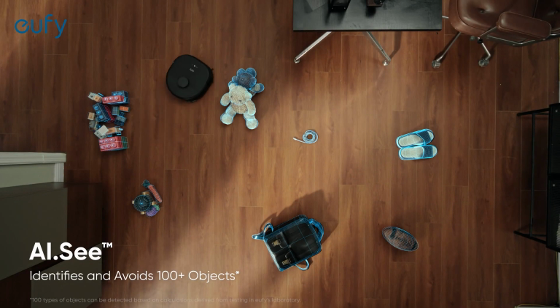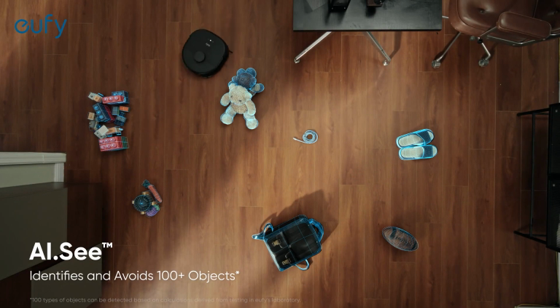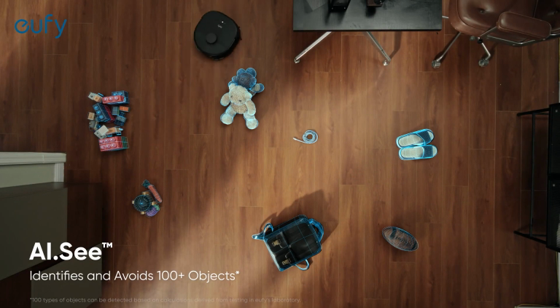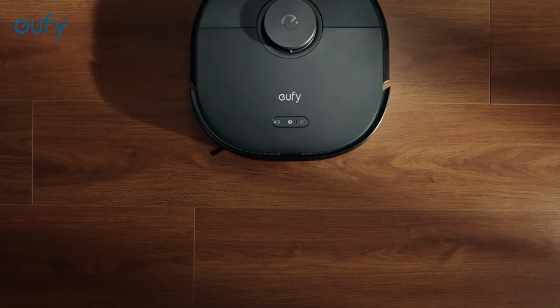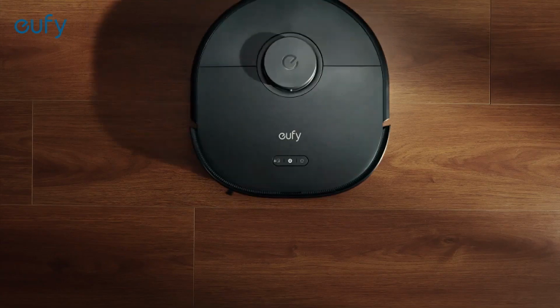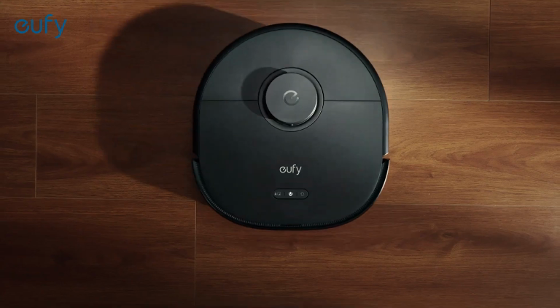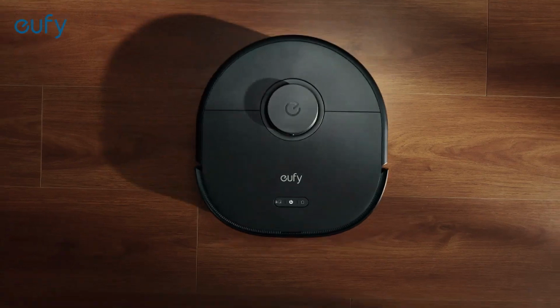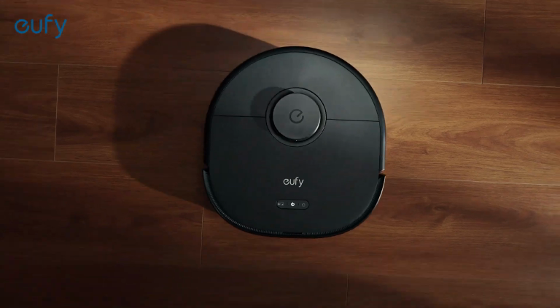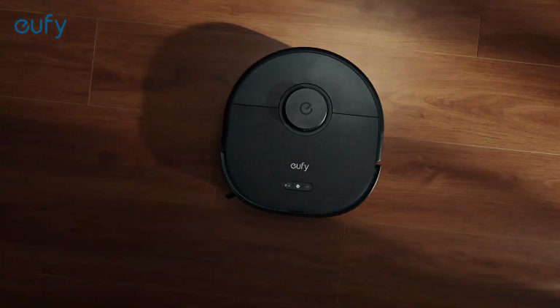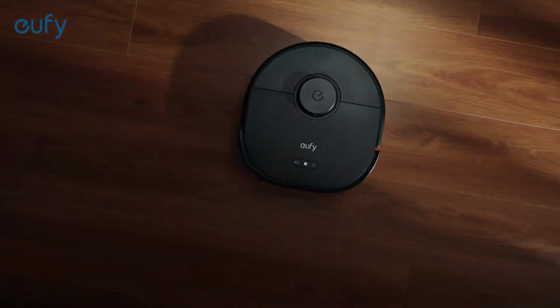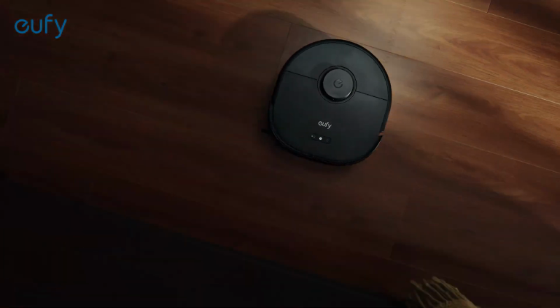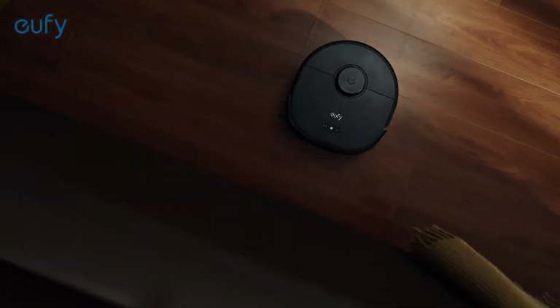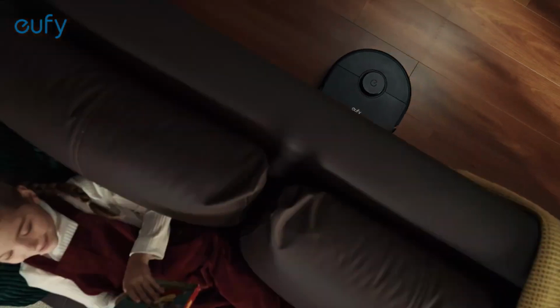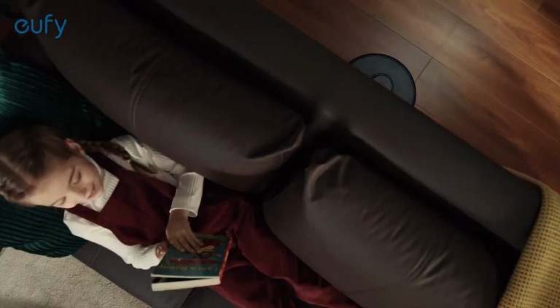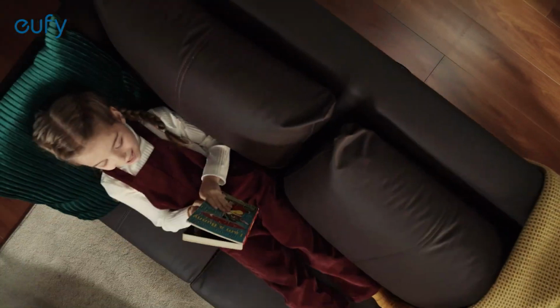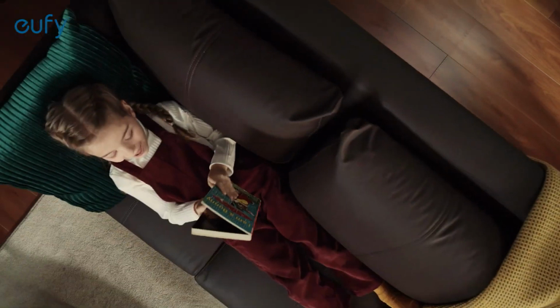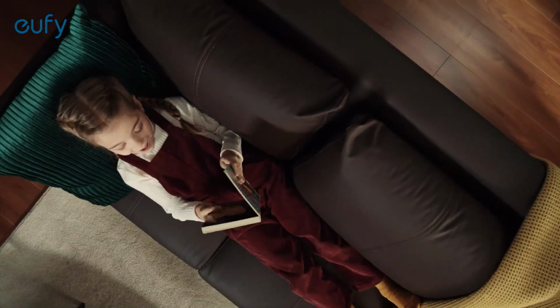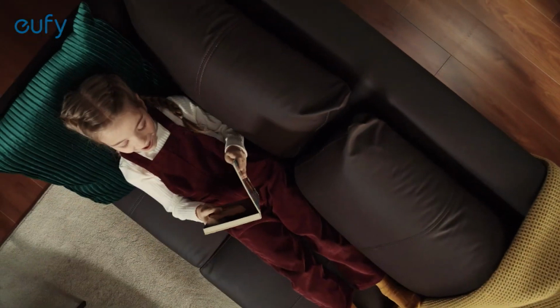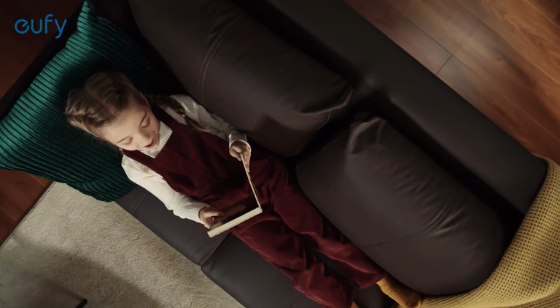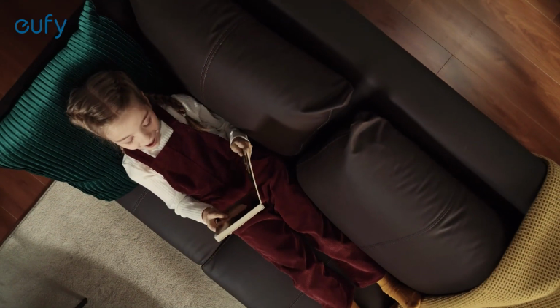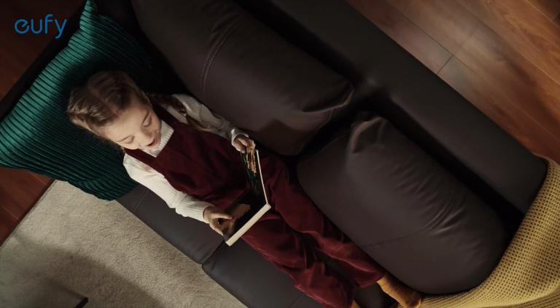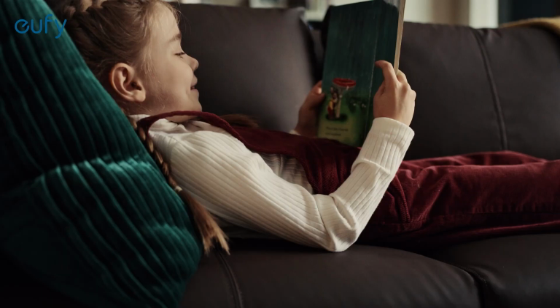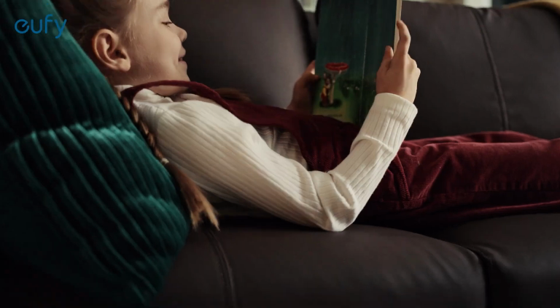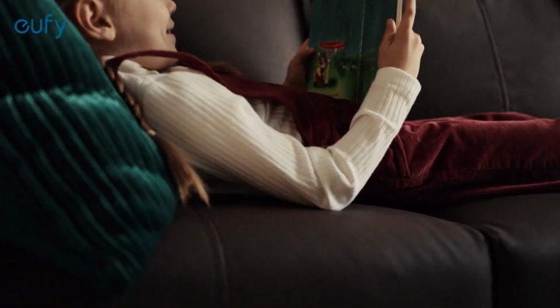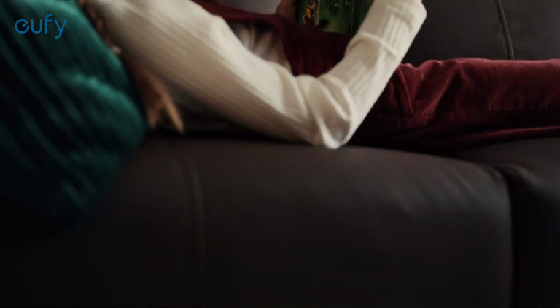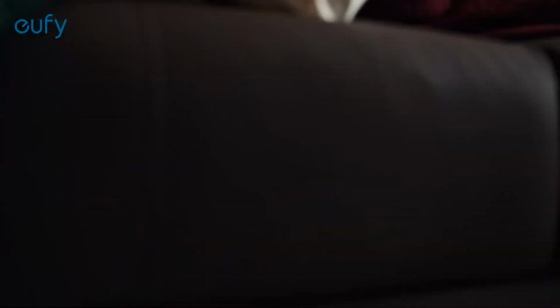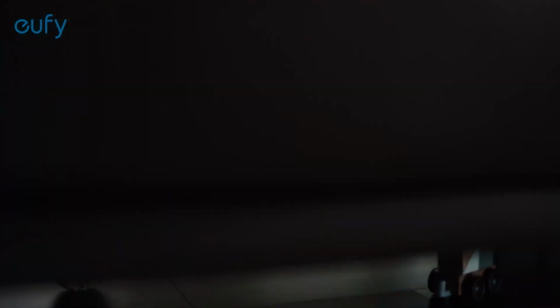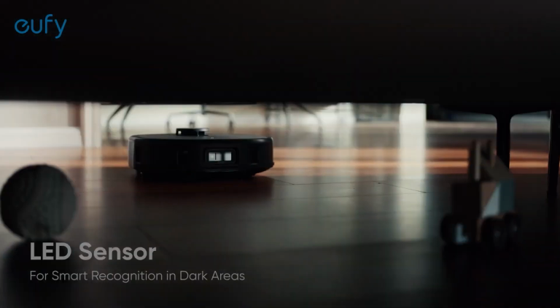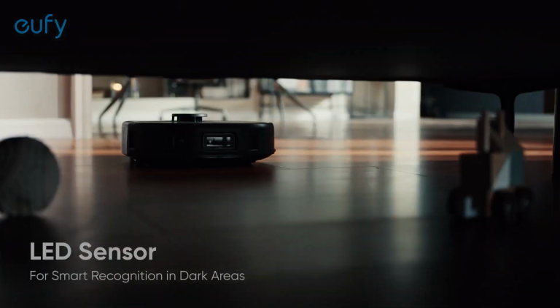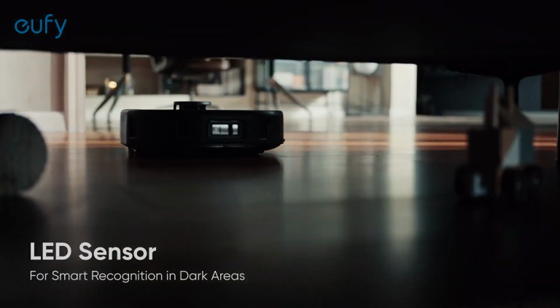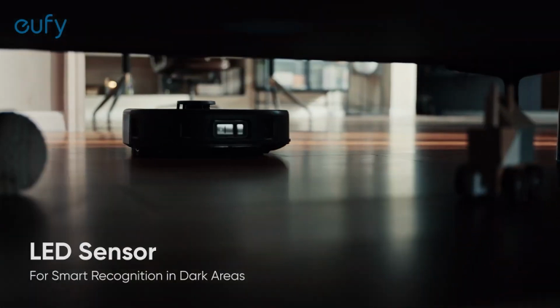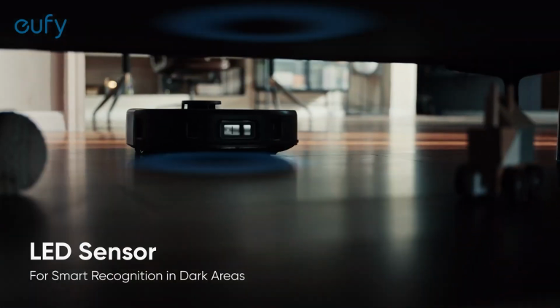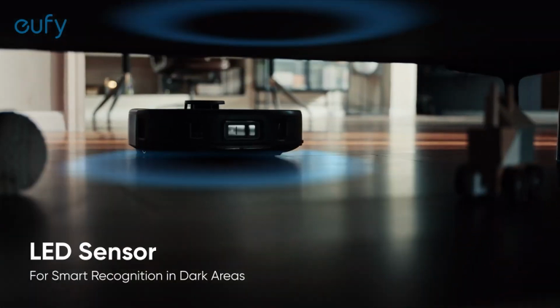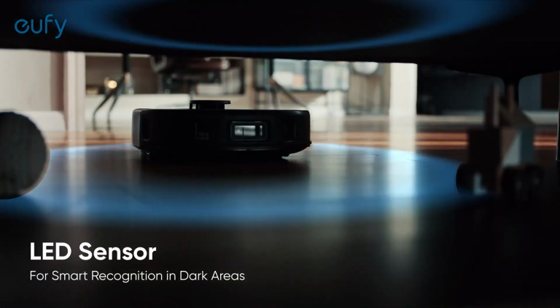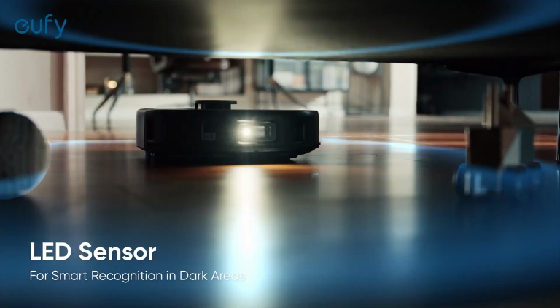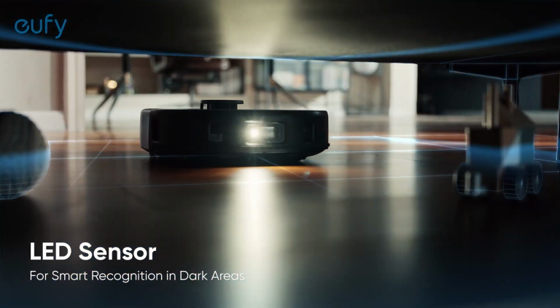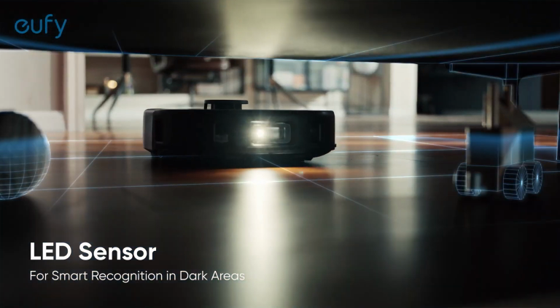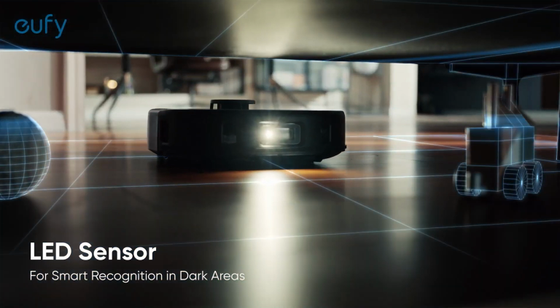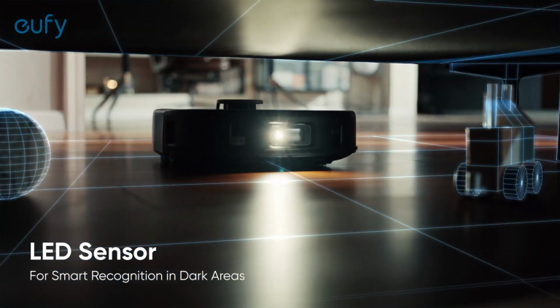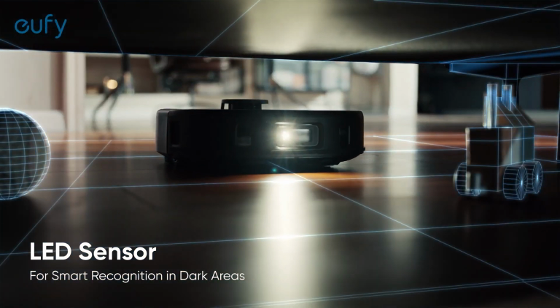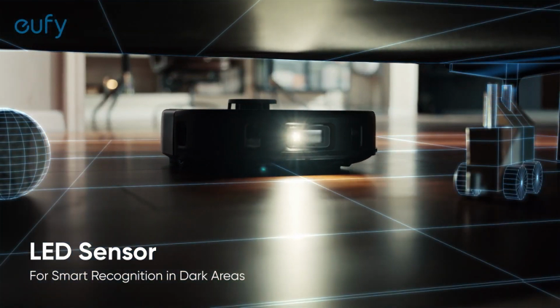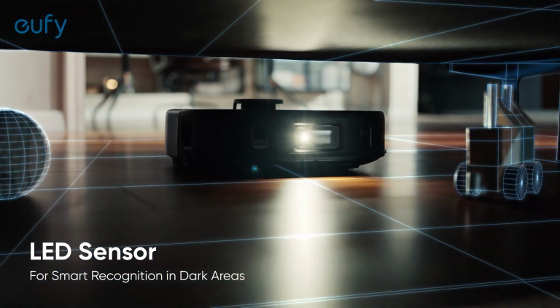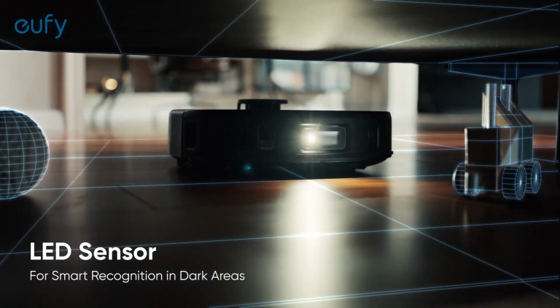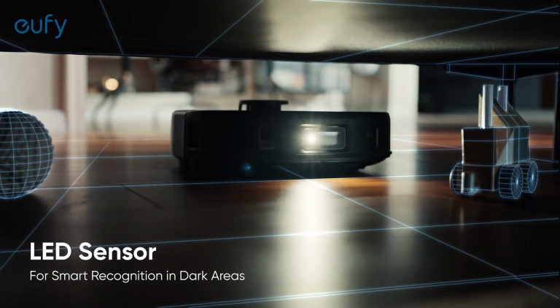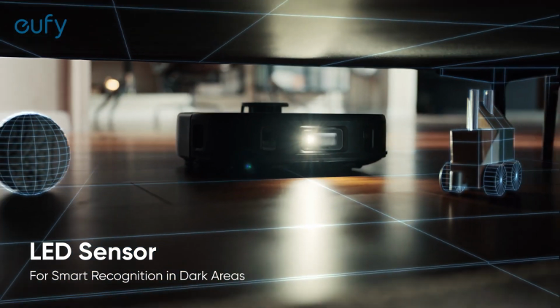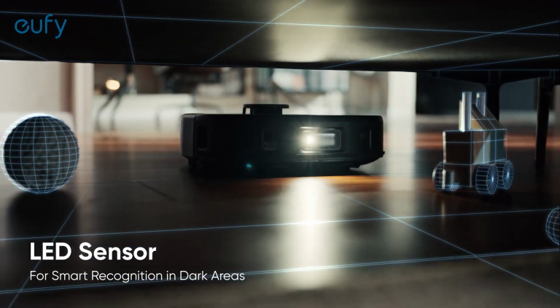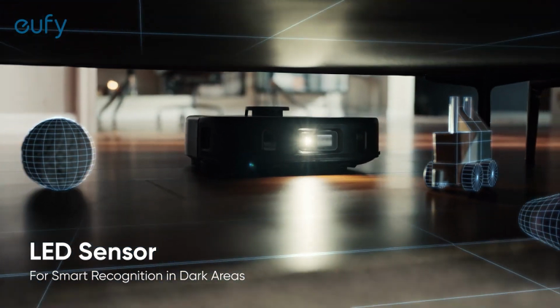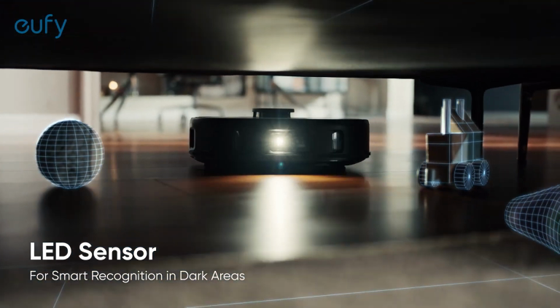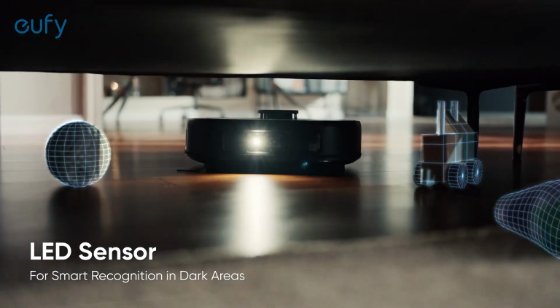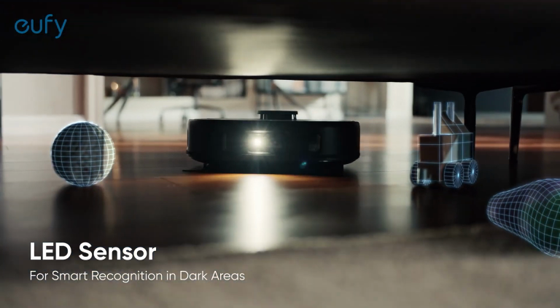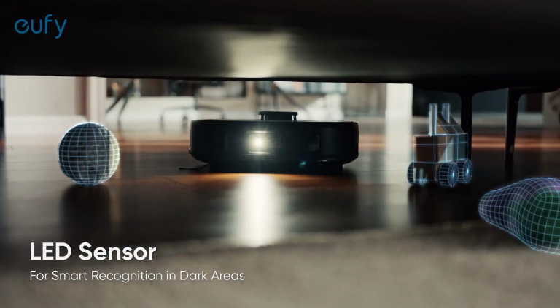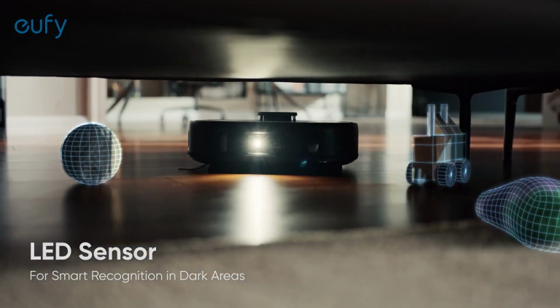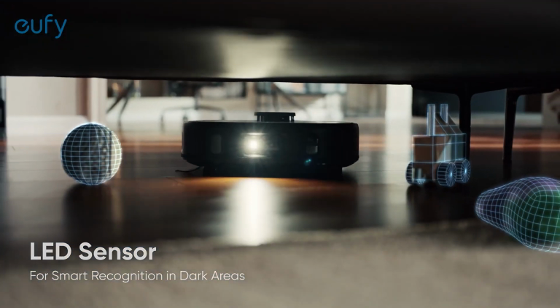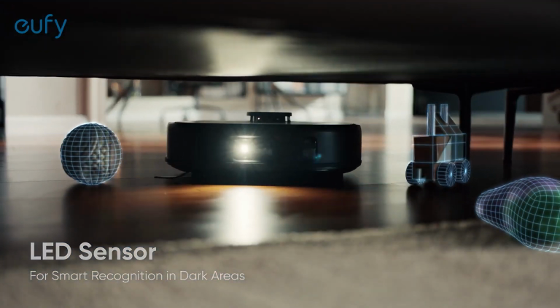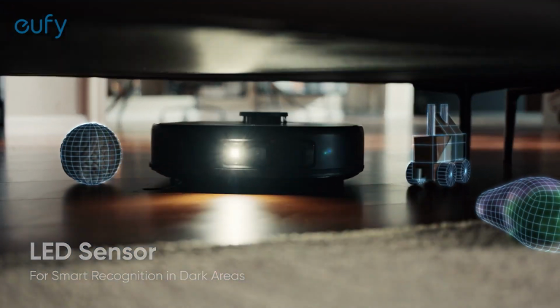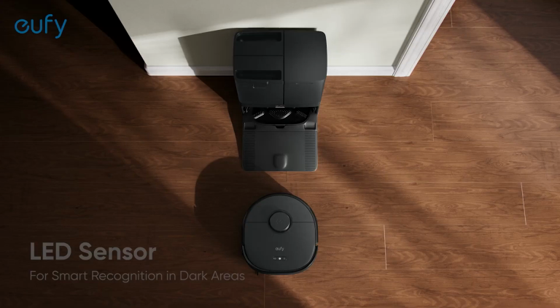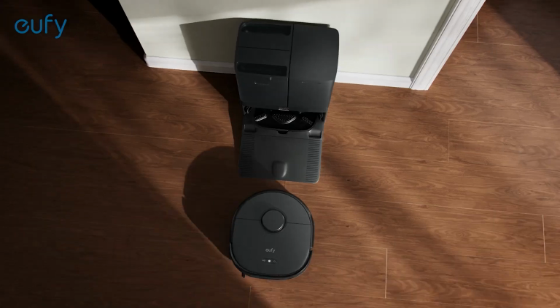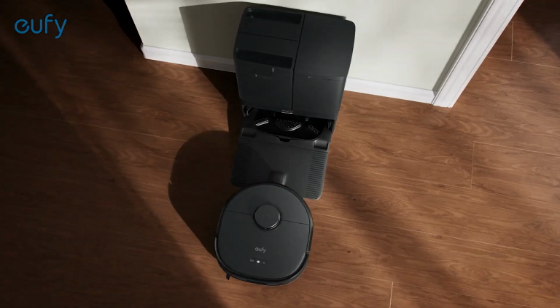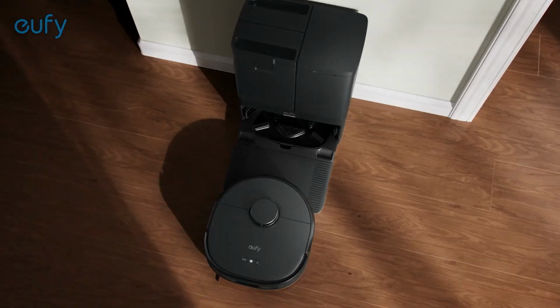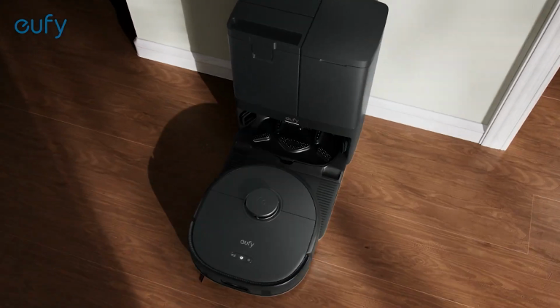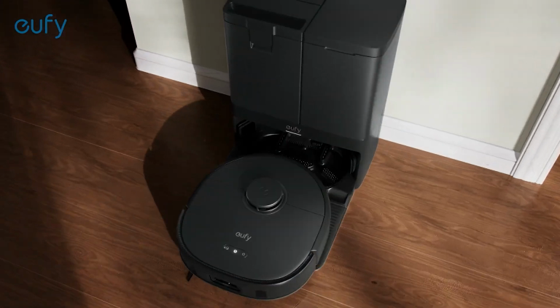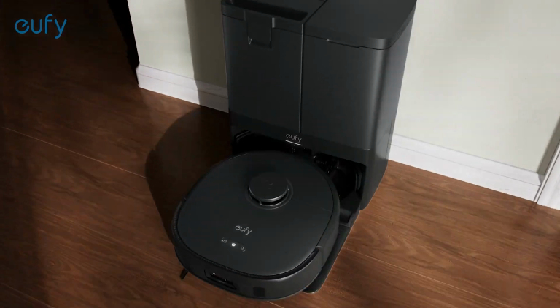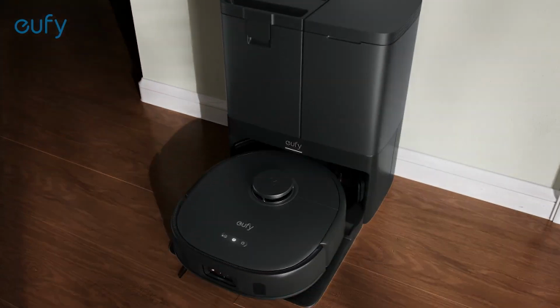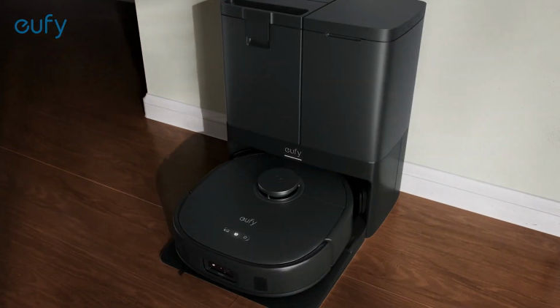Even in dark areas, its light-emitting diode sensor lights the way, allowing for smart object recognition and avoidance.